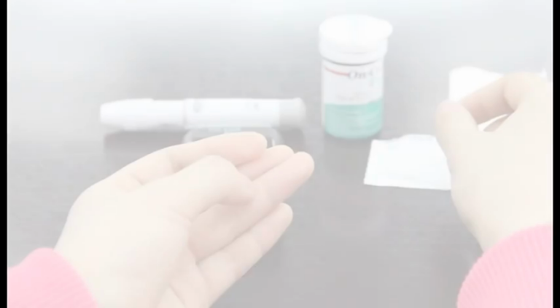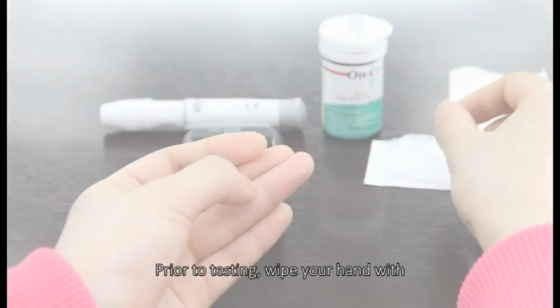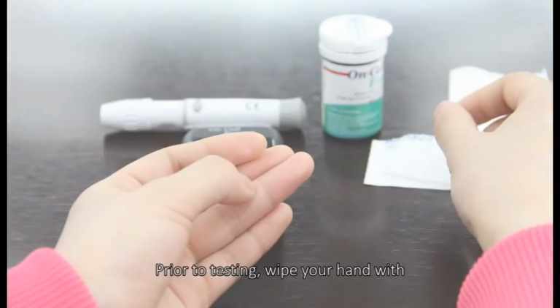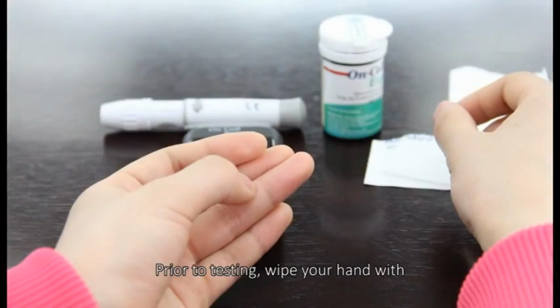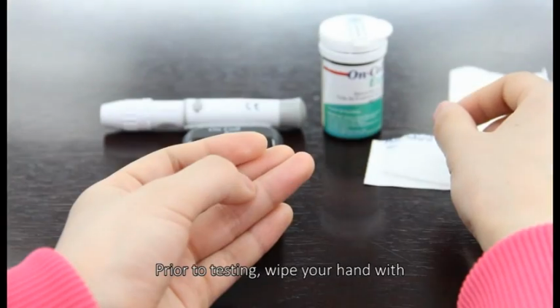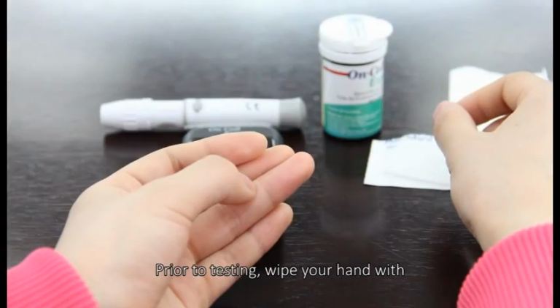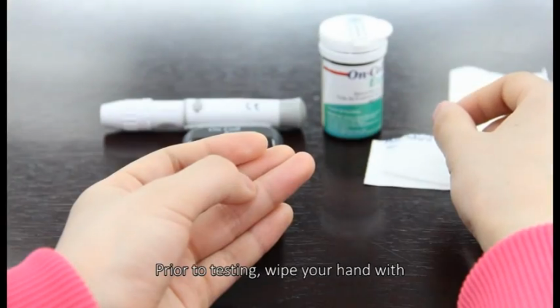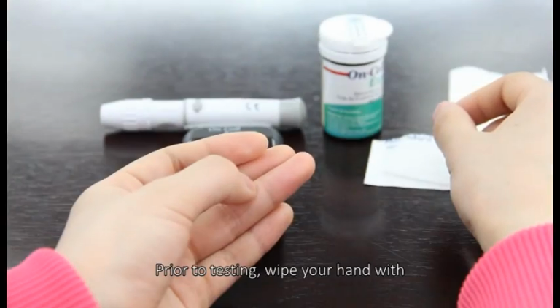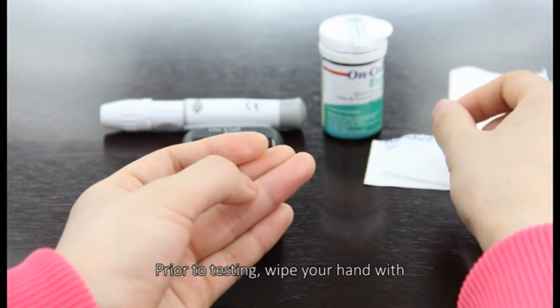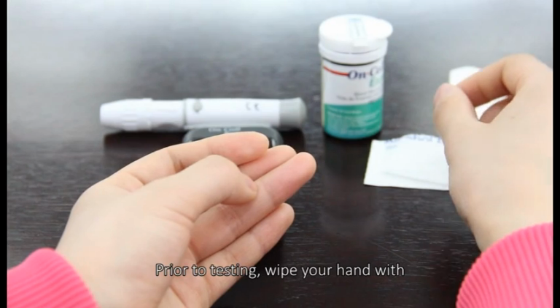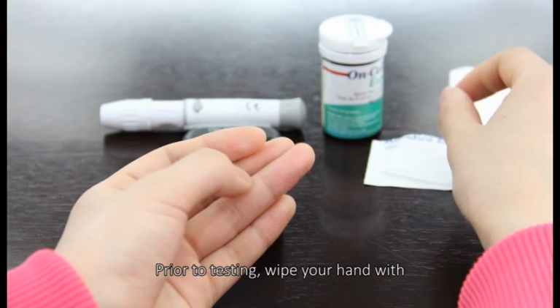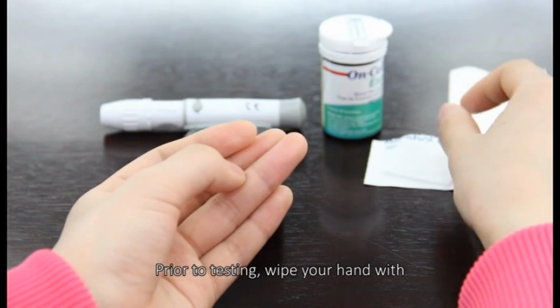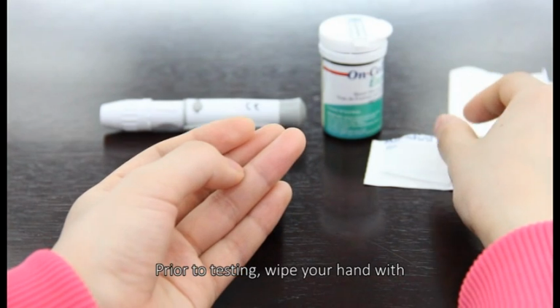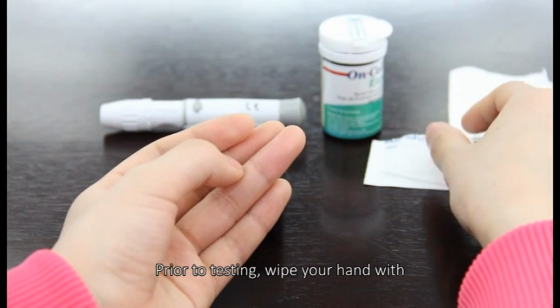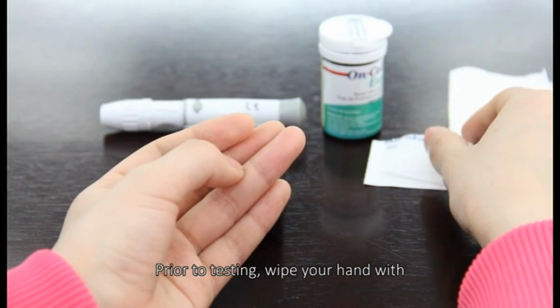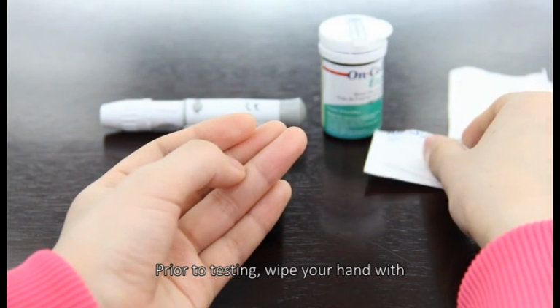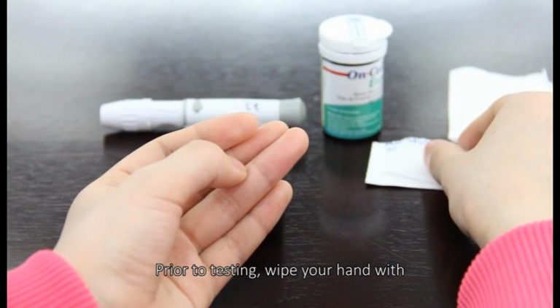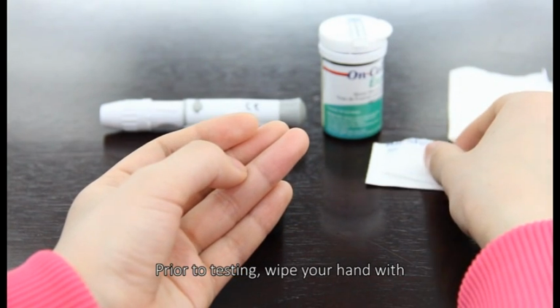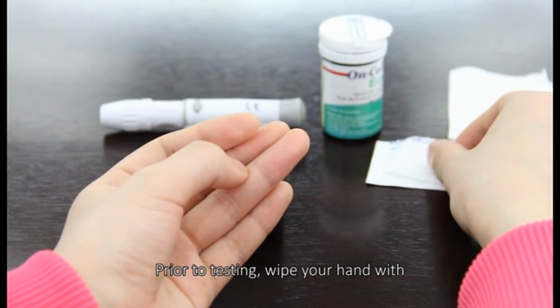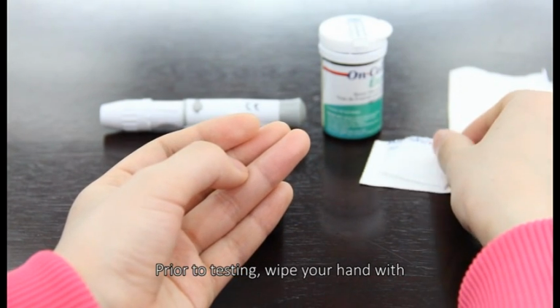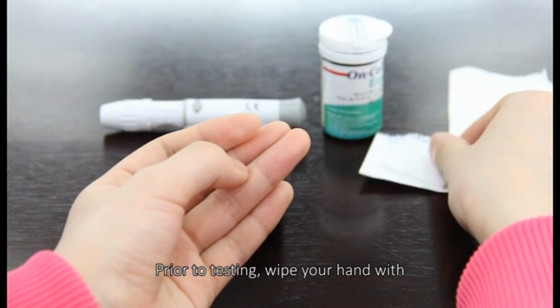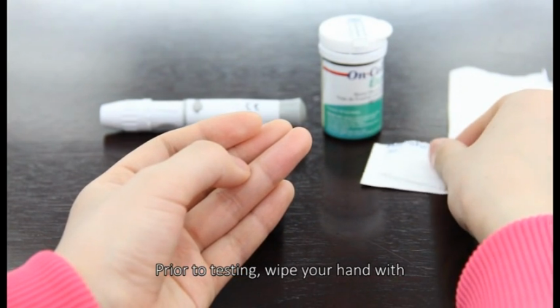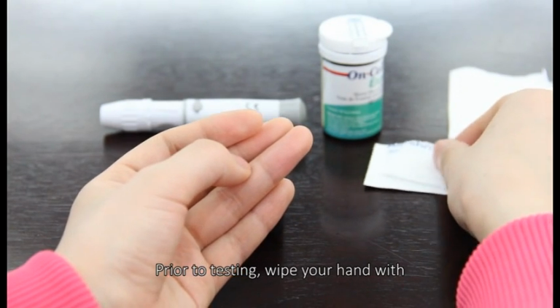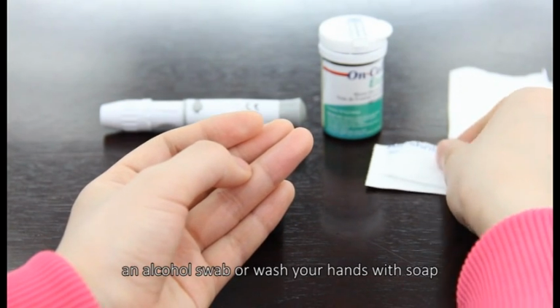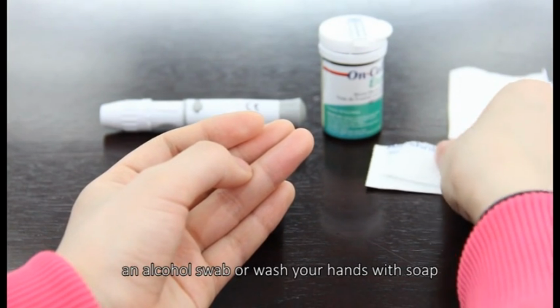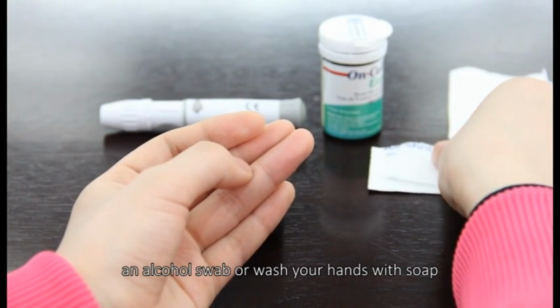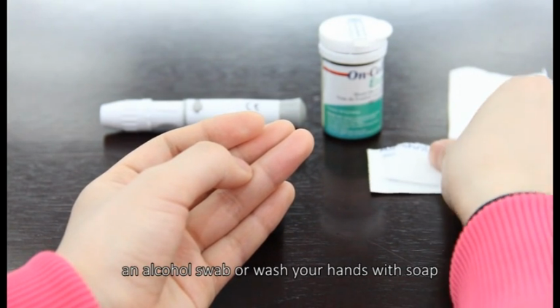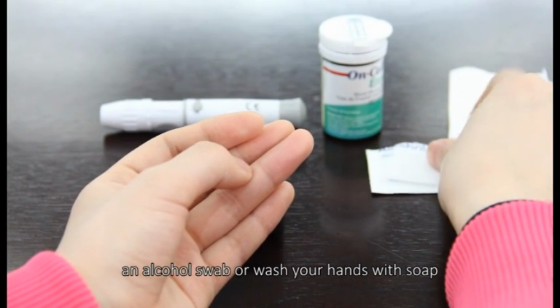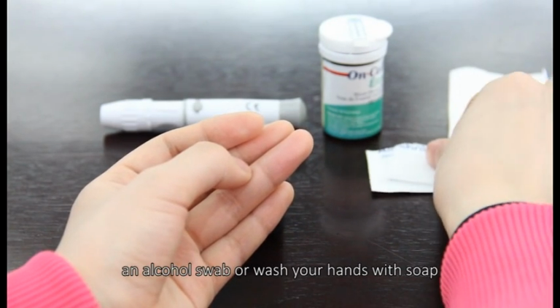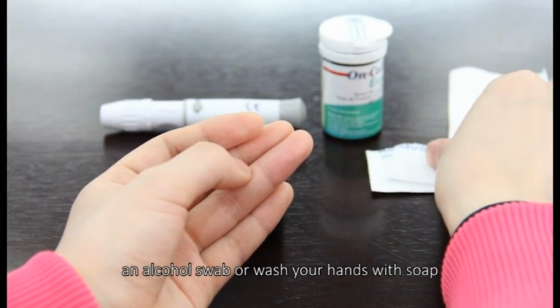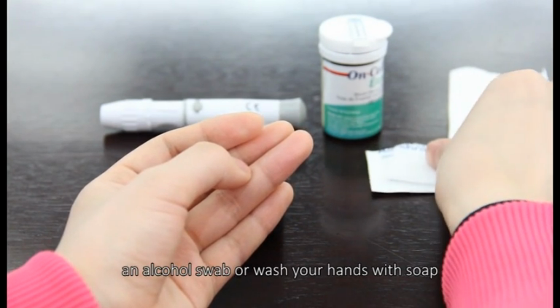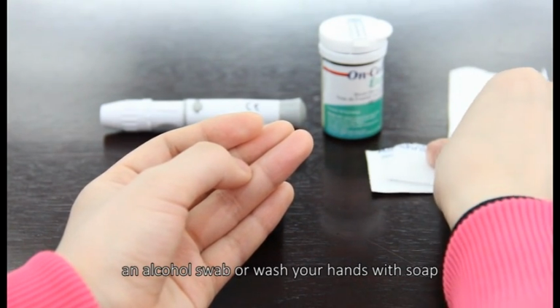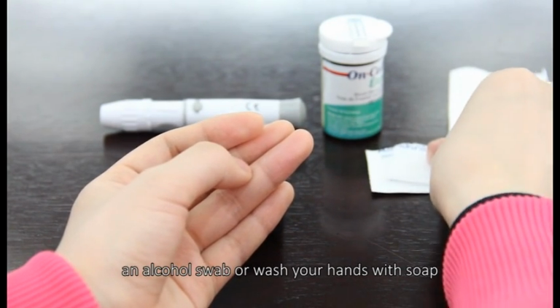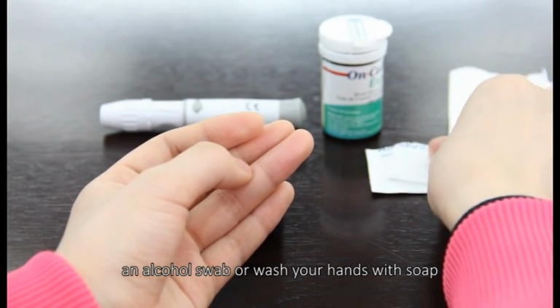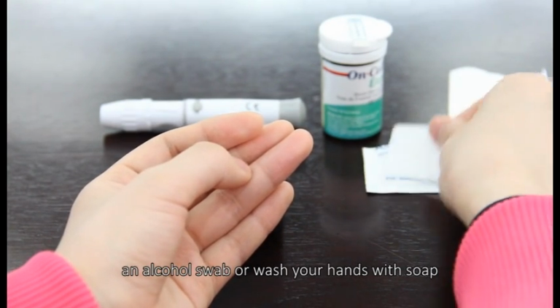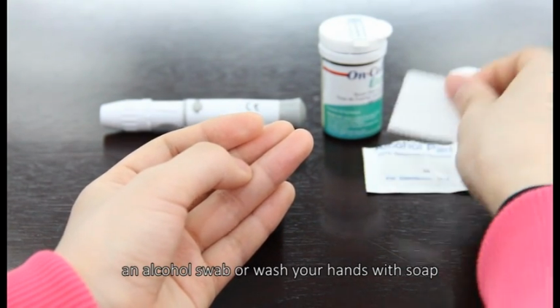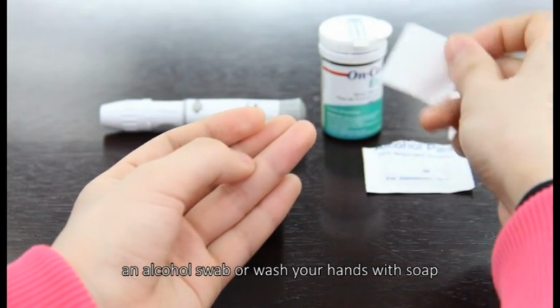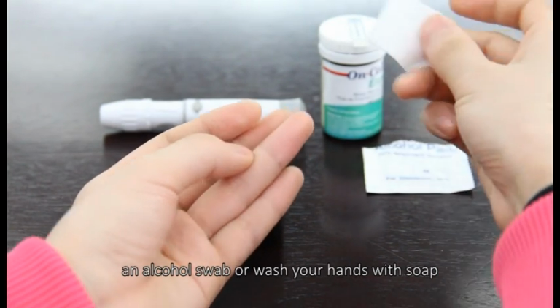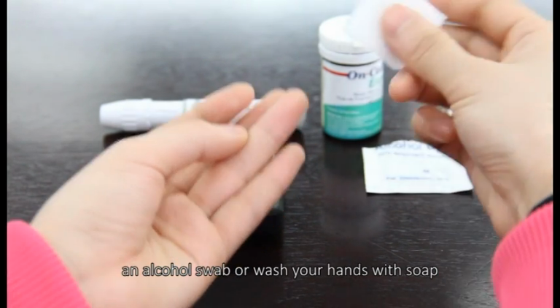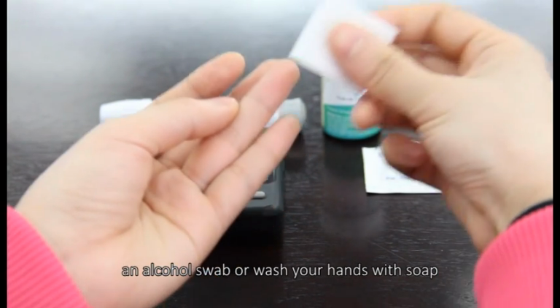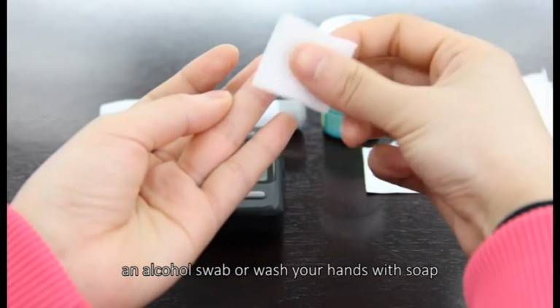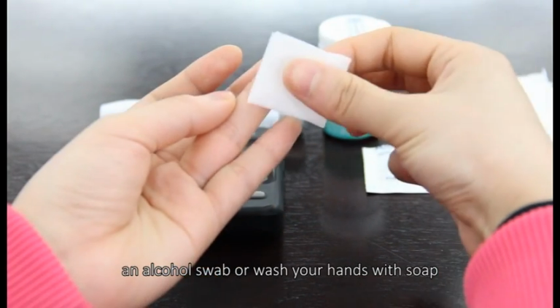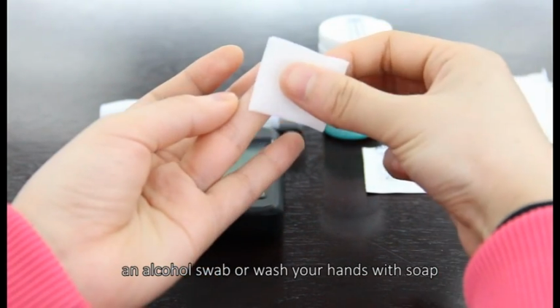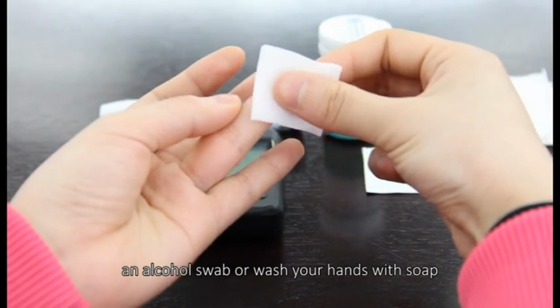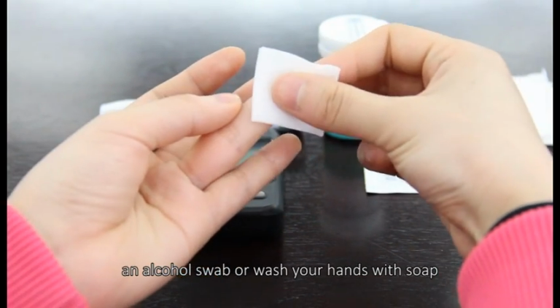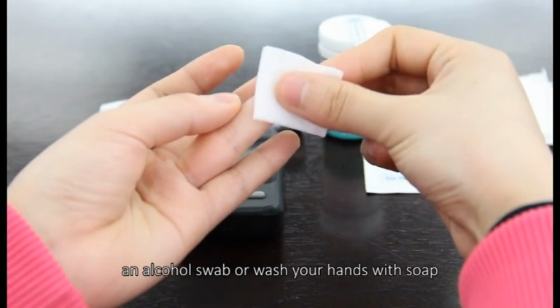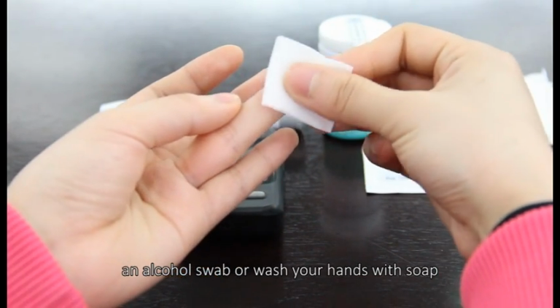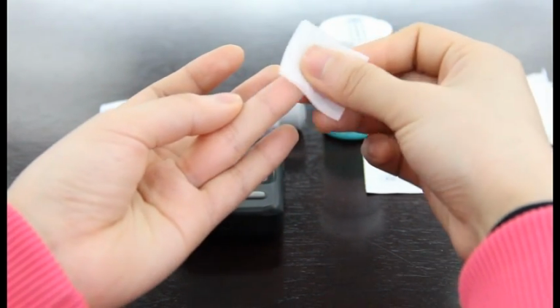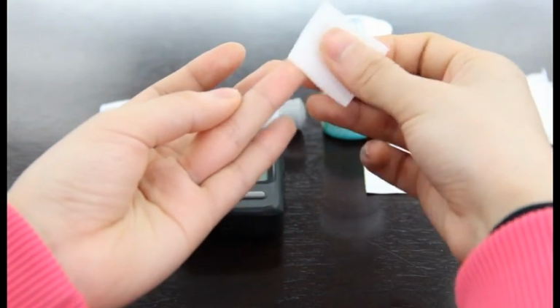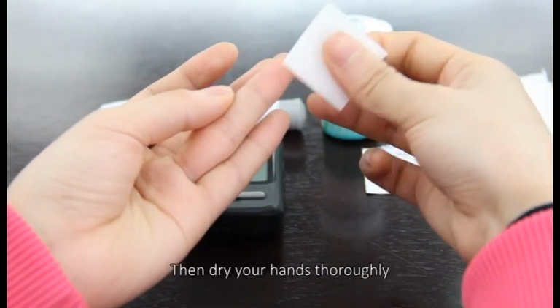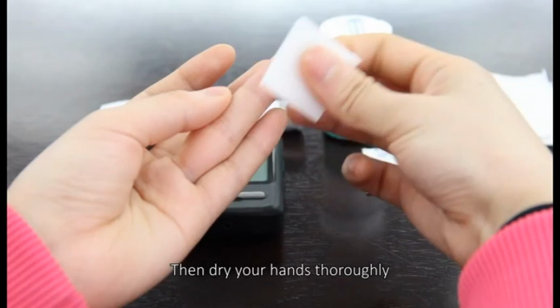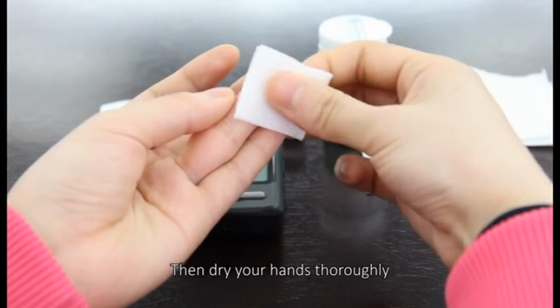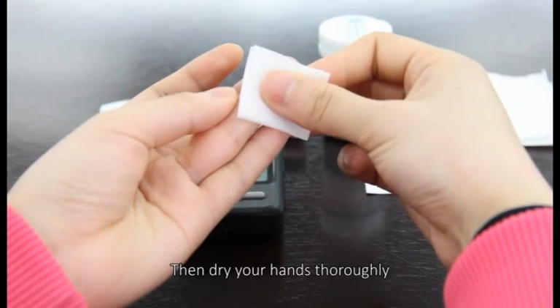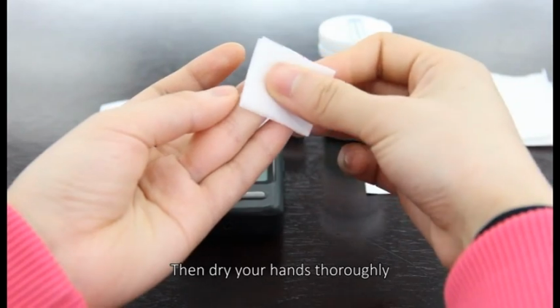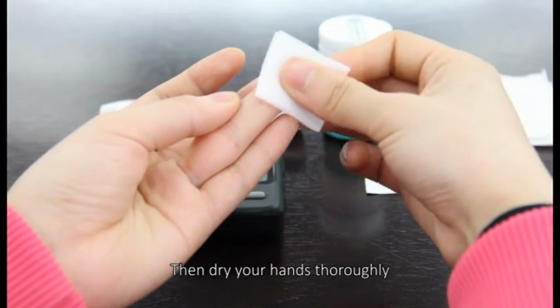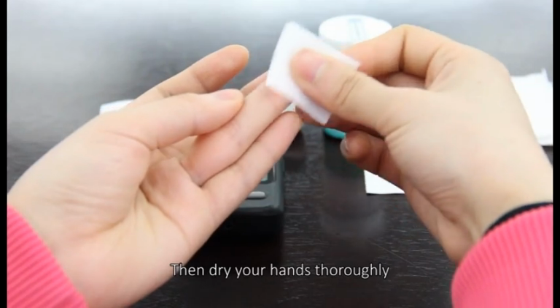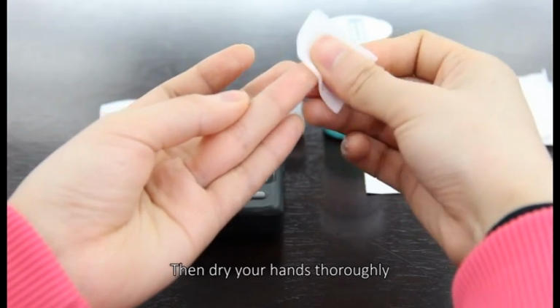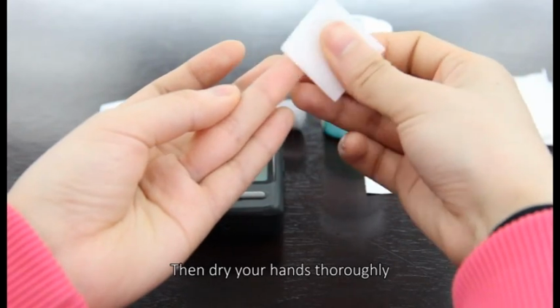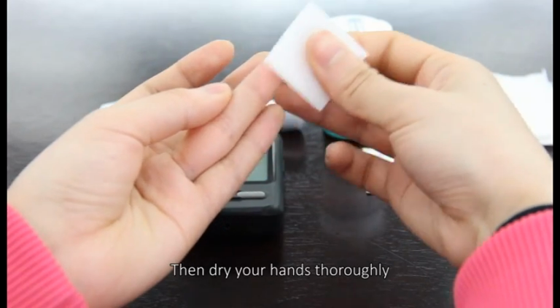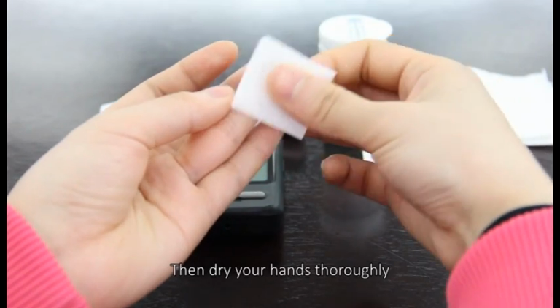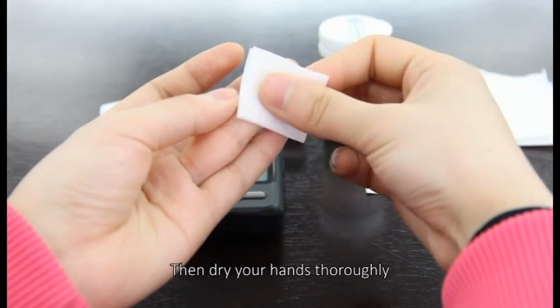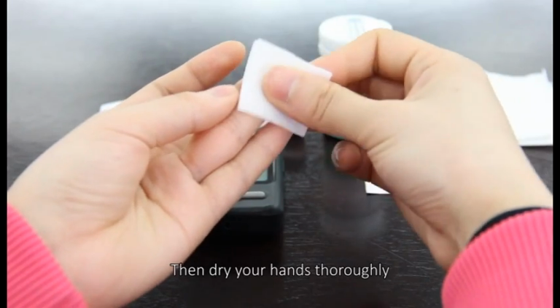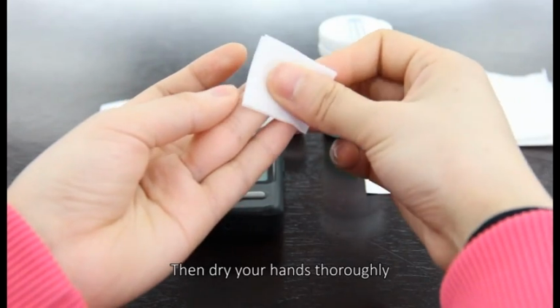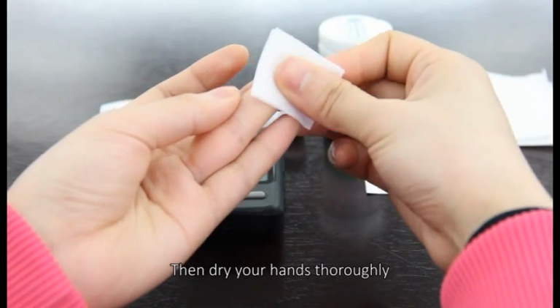Prior to testing, wipe your hand with an alcohol swab or wash your hands with soap. Then dry your hands thoroughly.